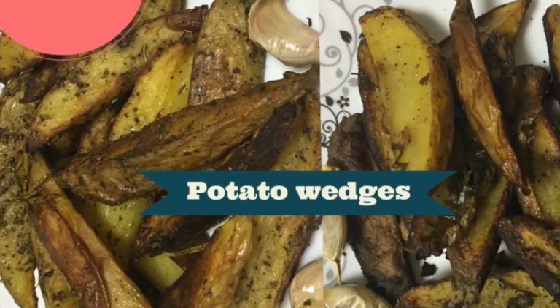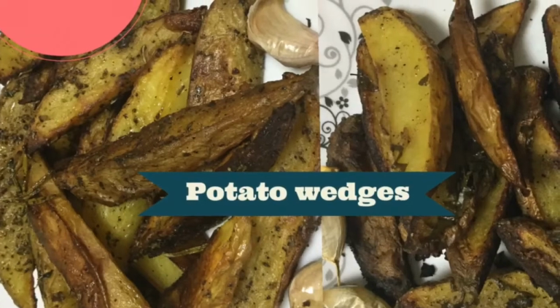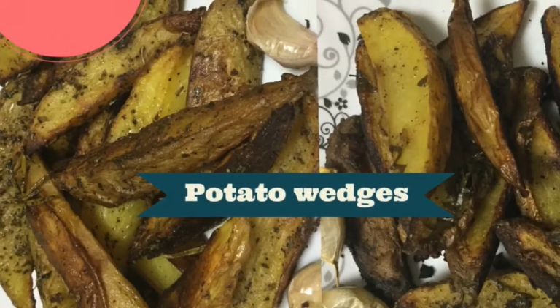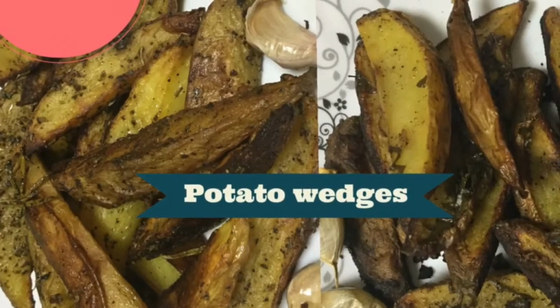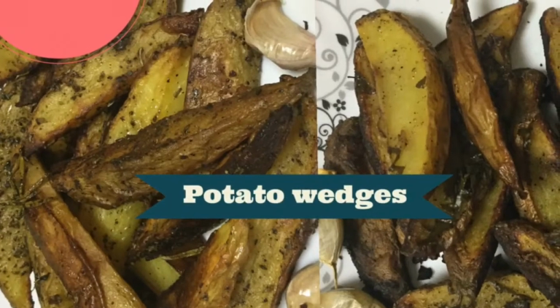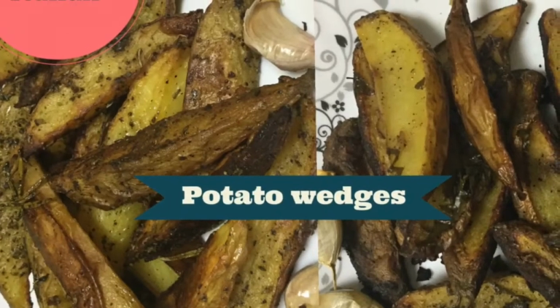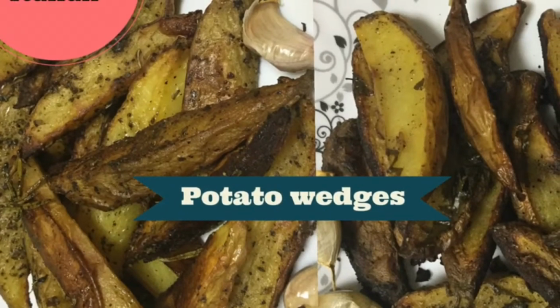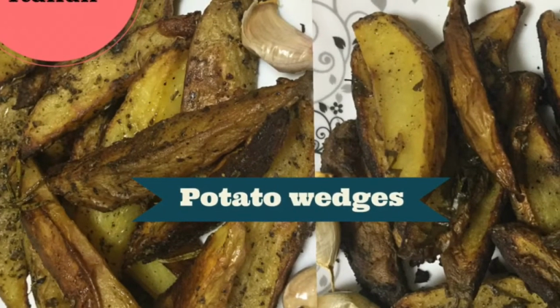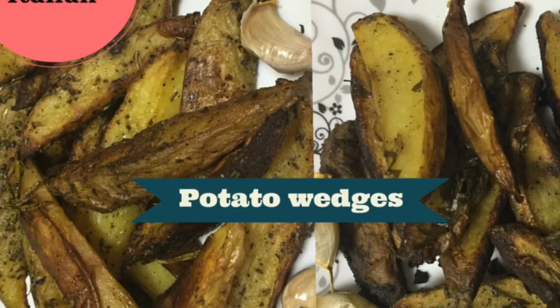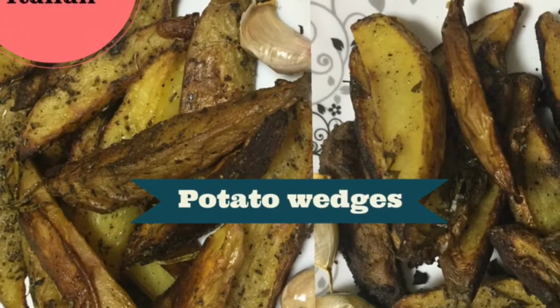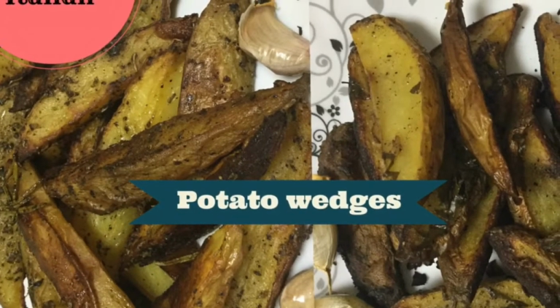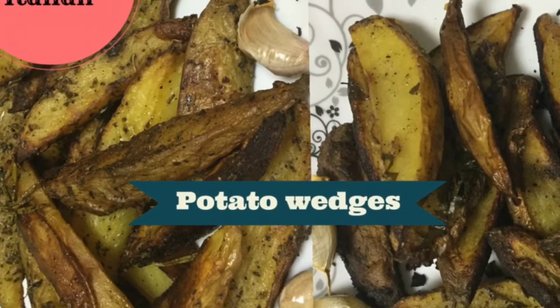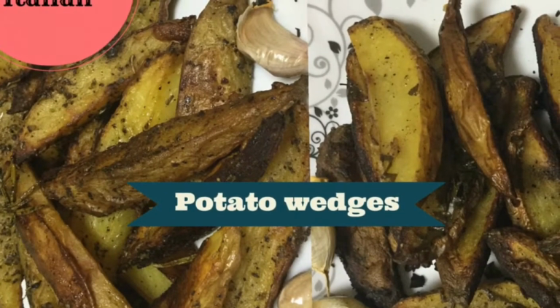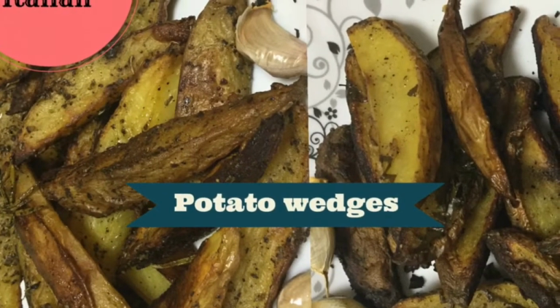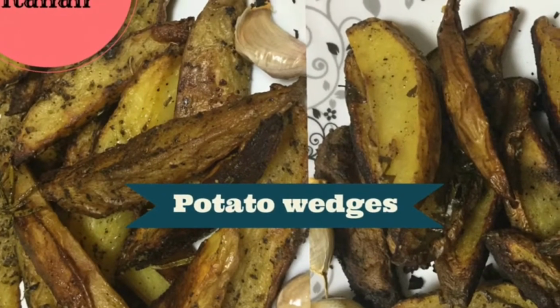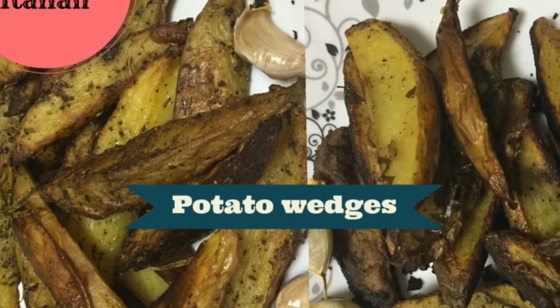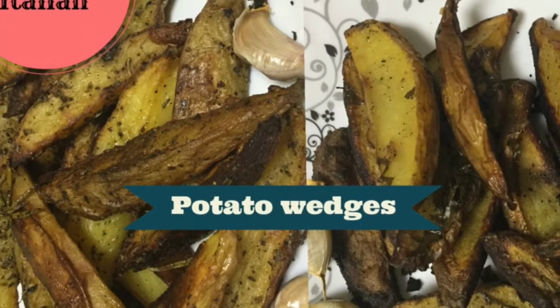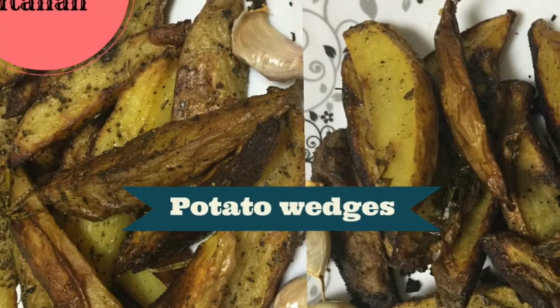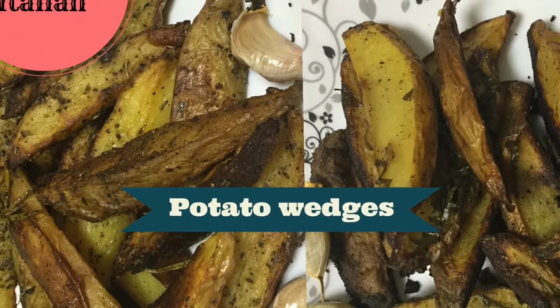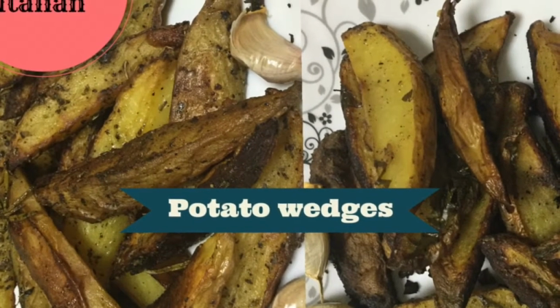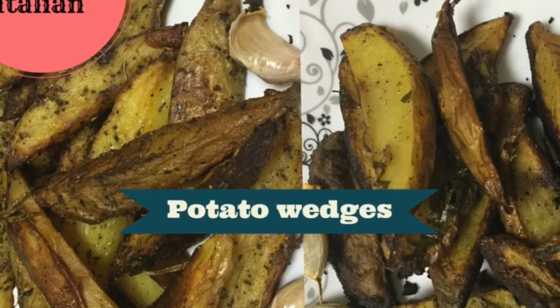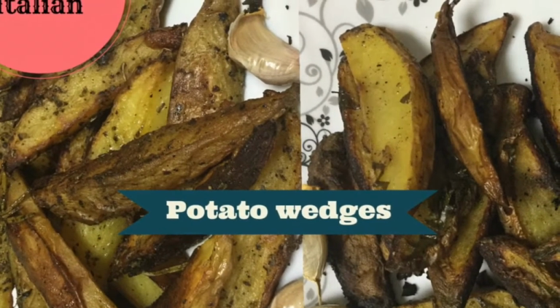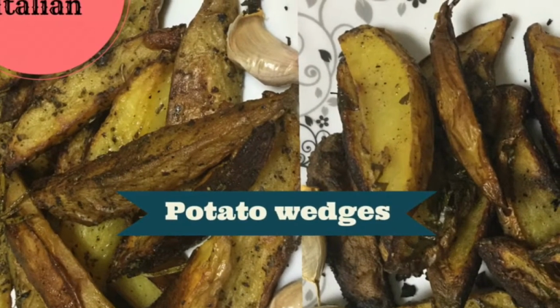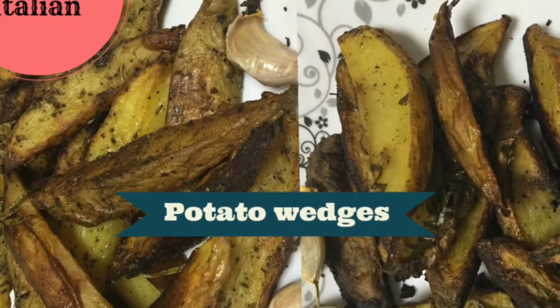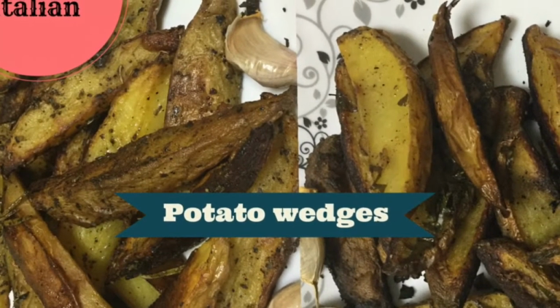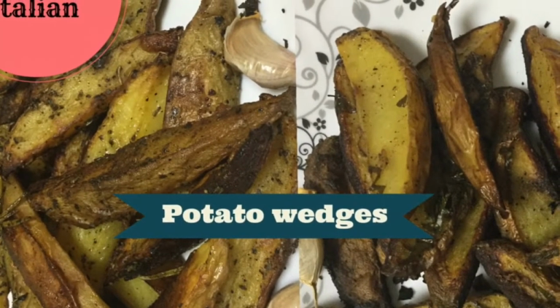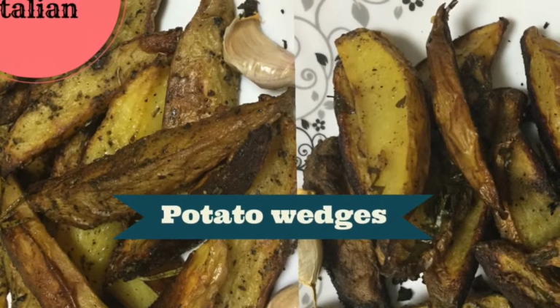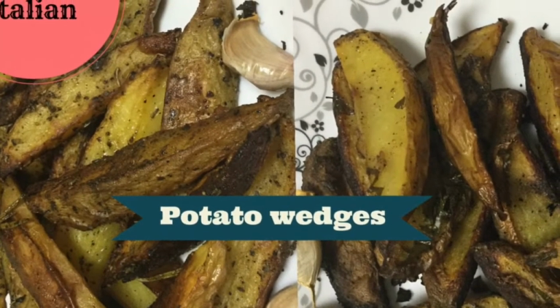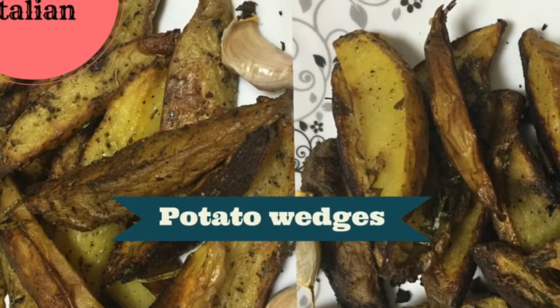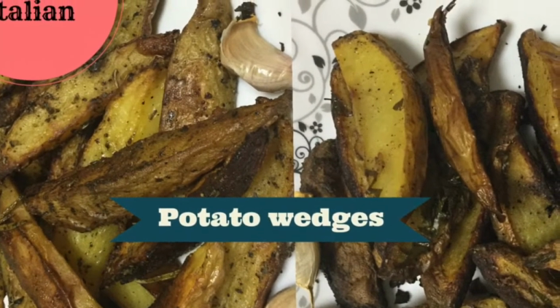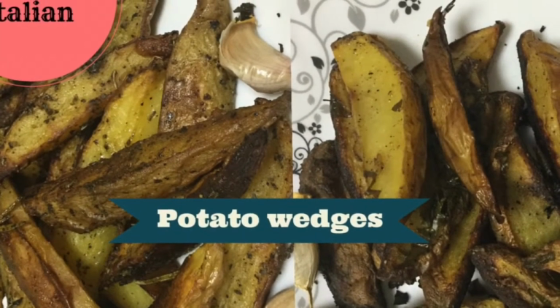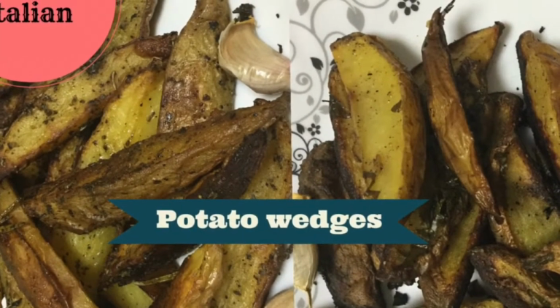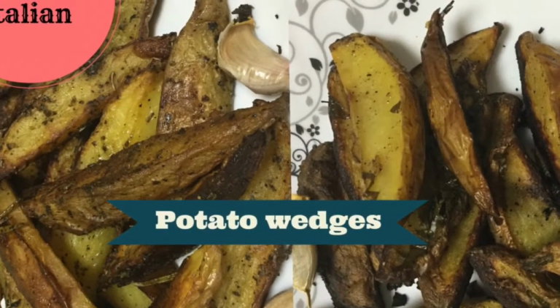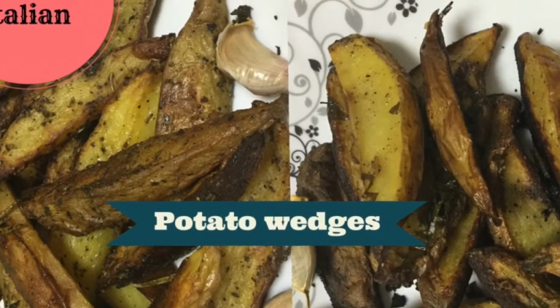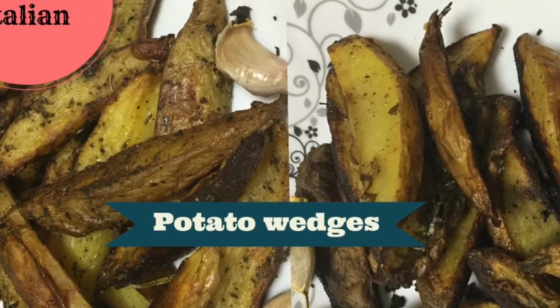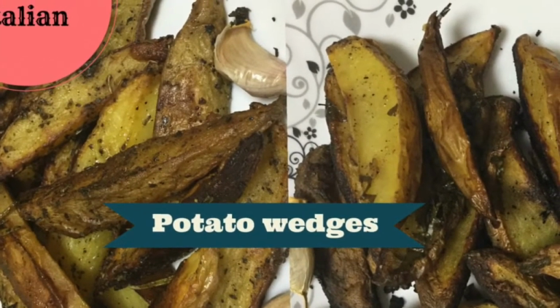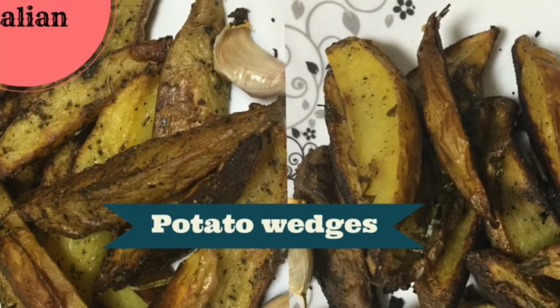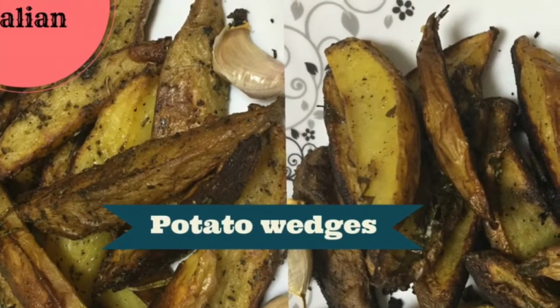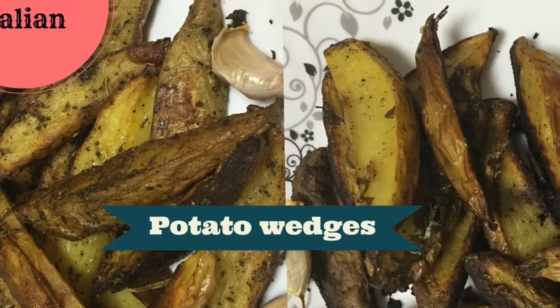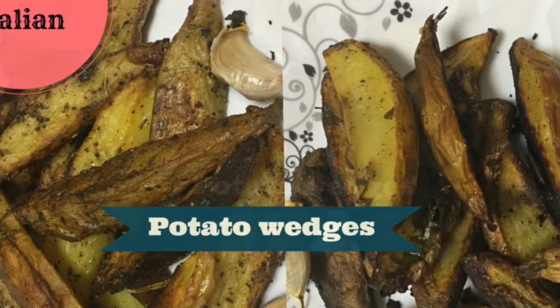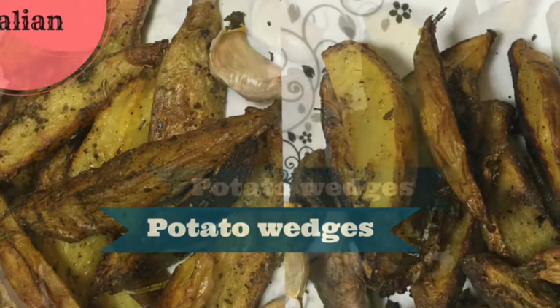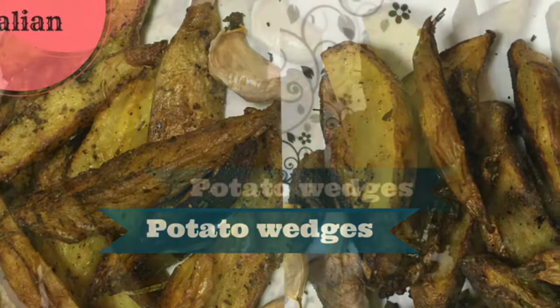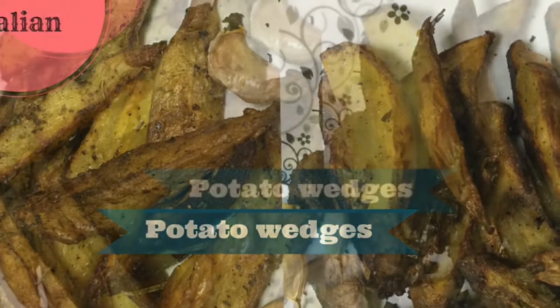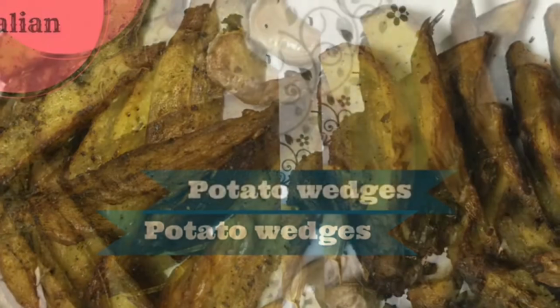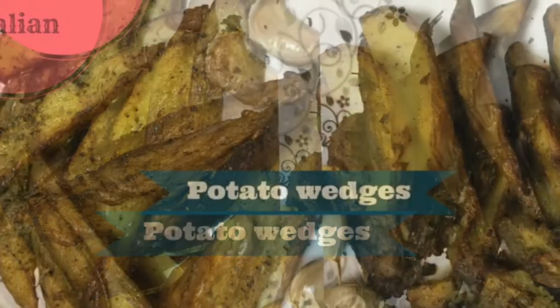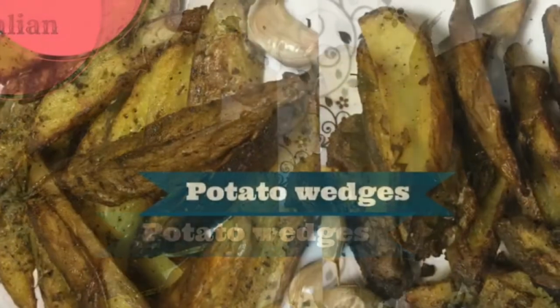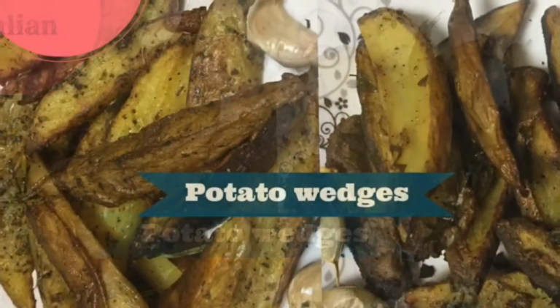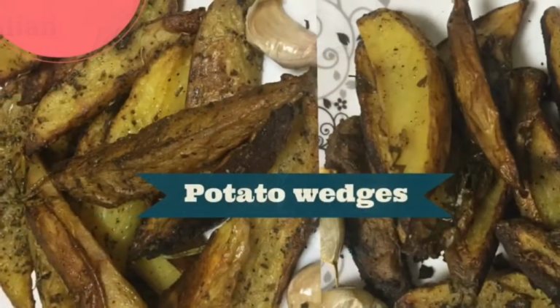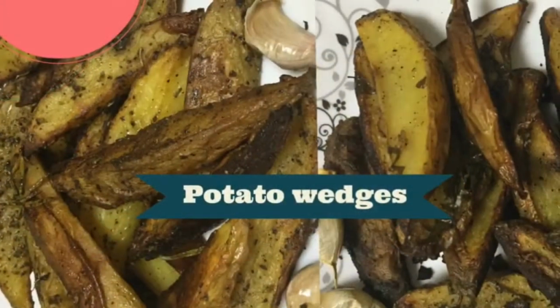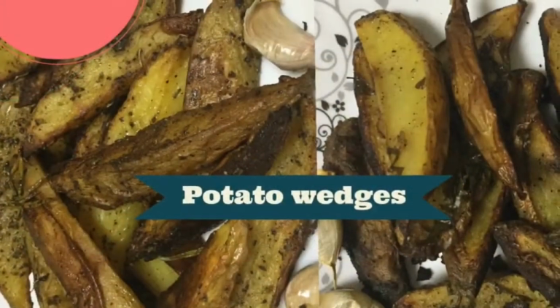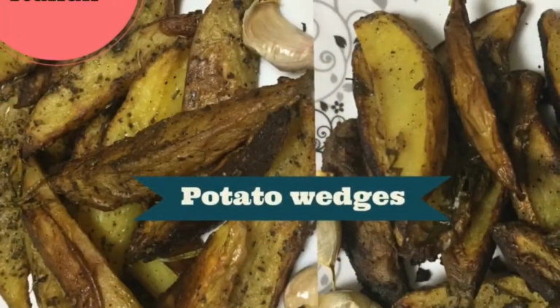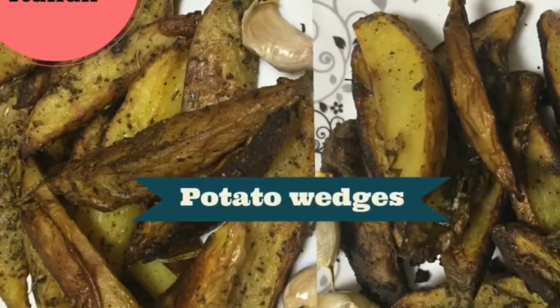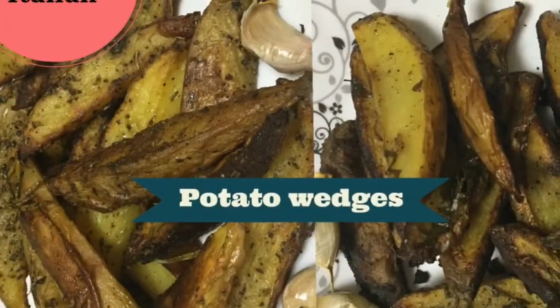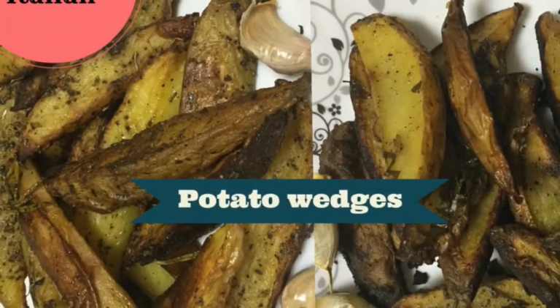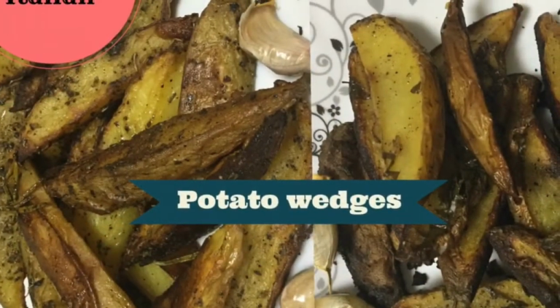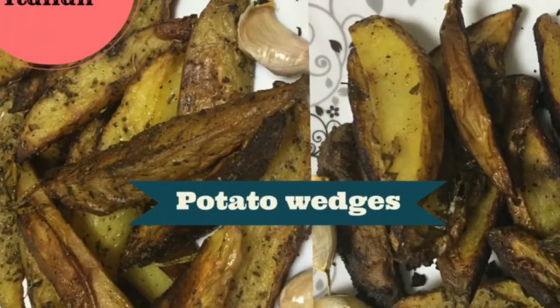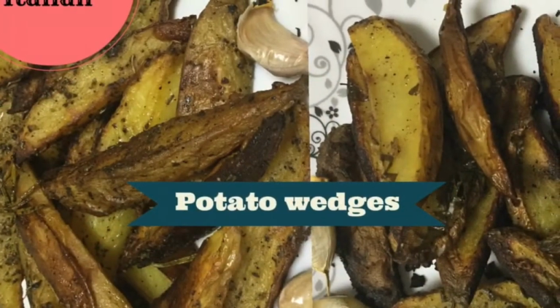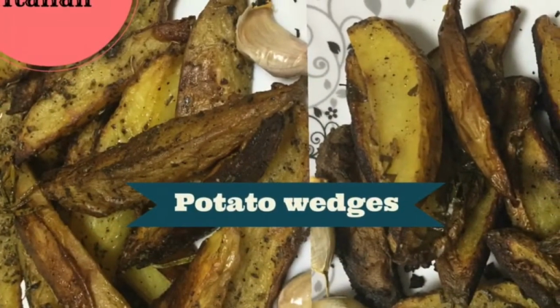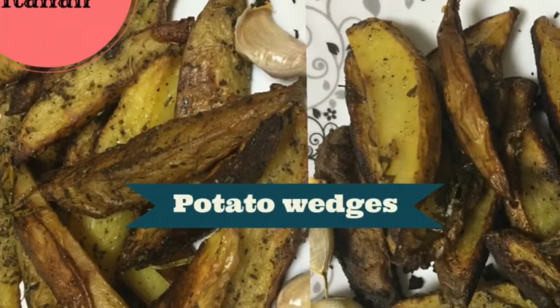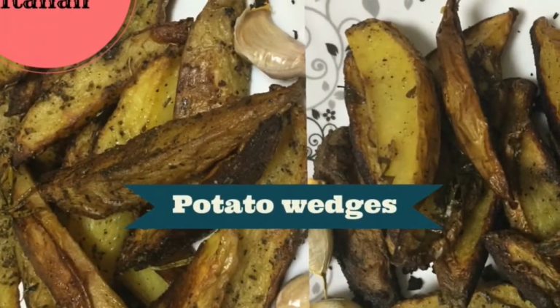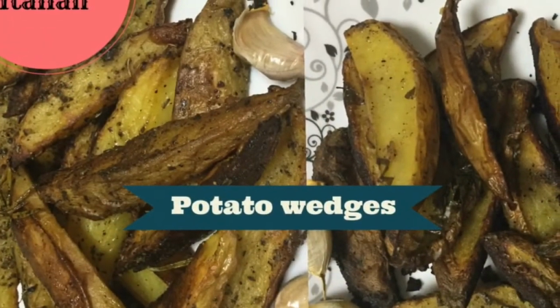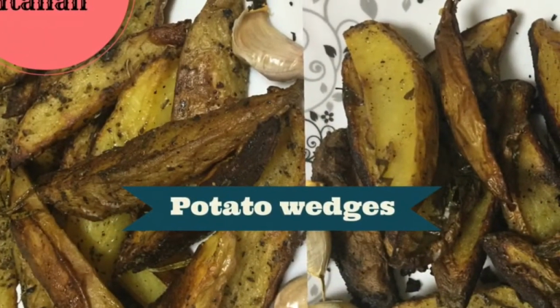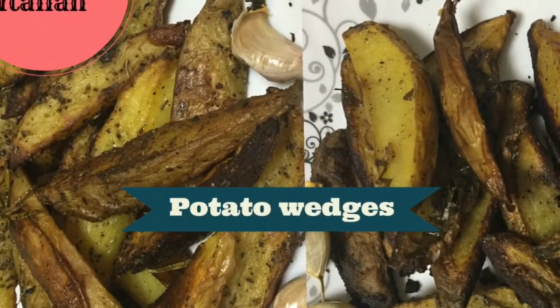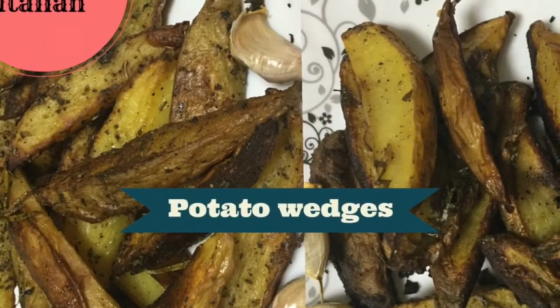Hello friends! Welcome back to my channel. Today's video is going to be a different one — experimenting with potato wedges in South Indian style.